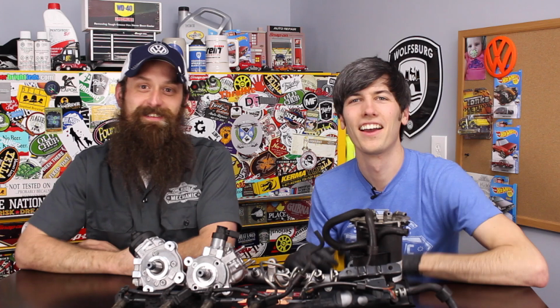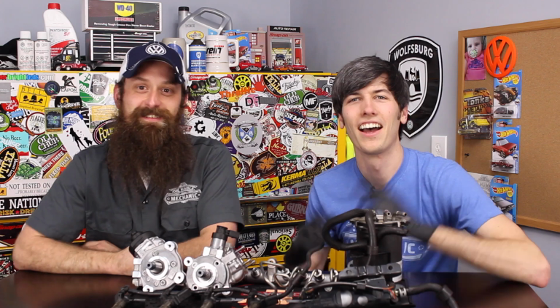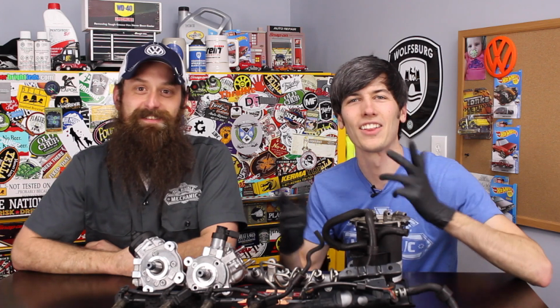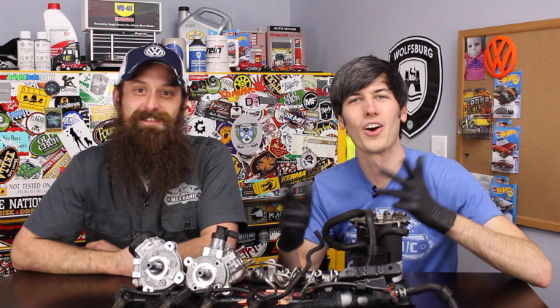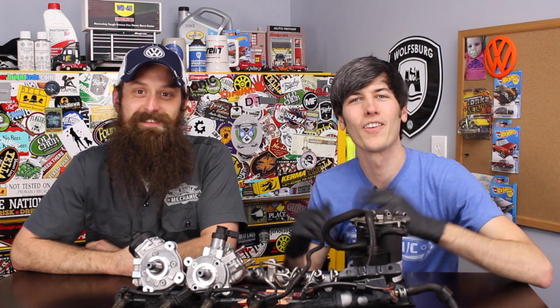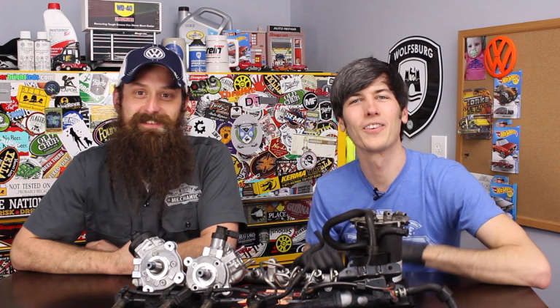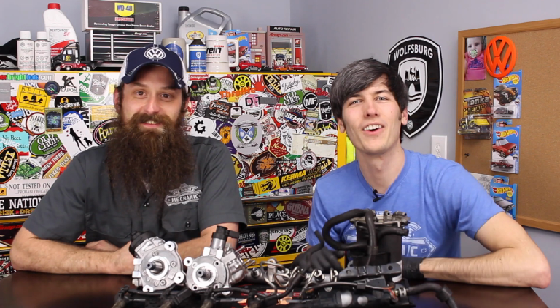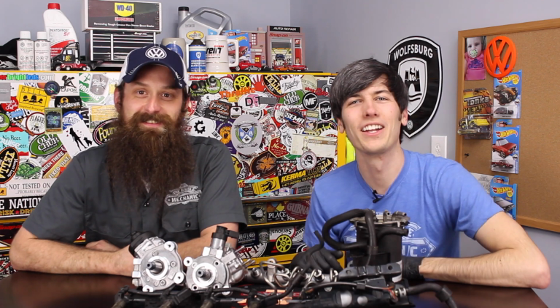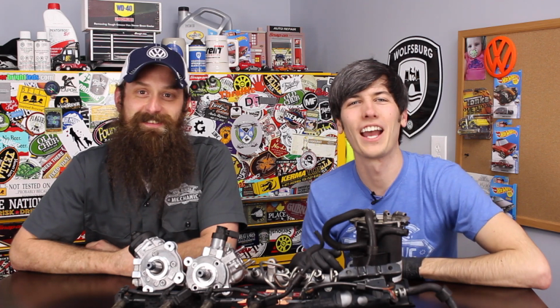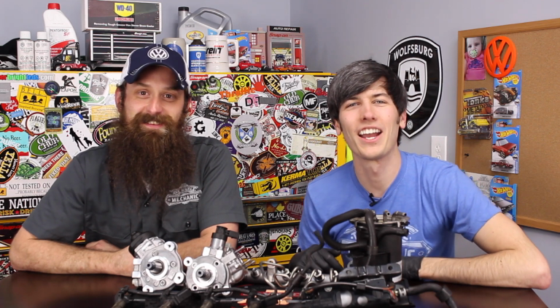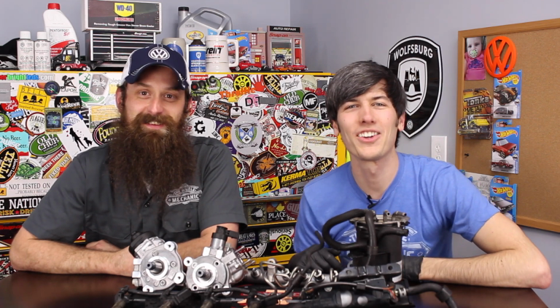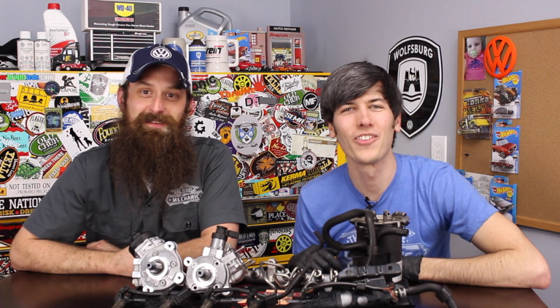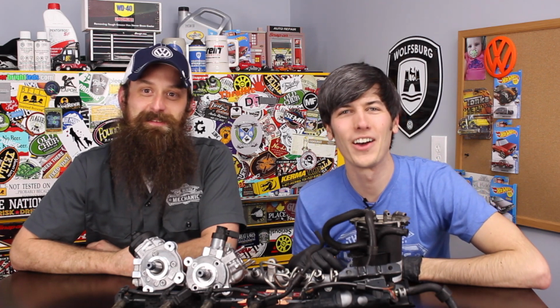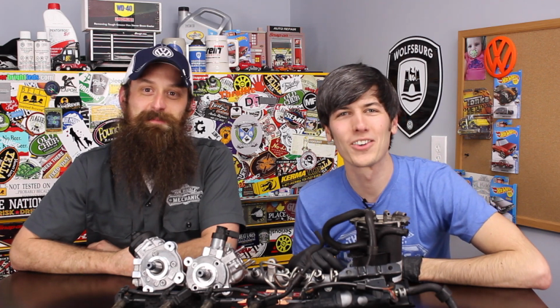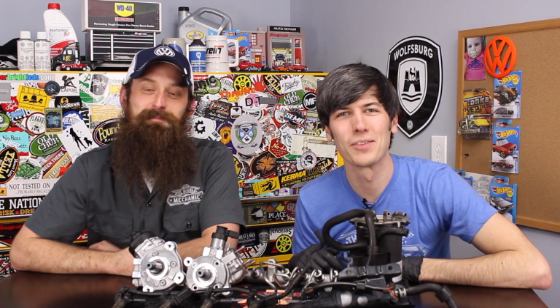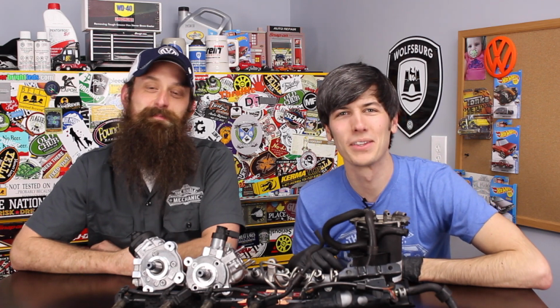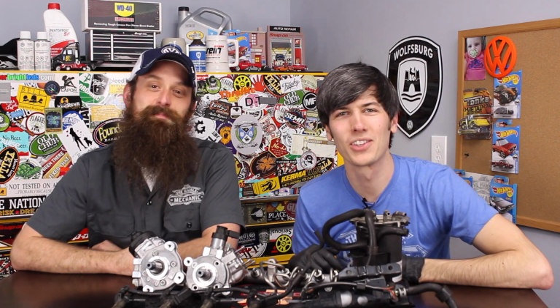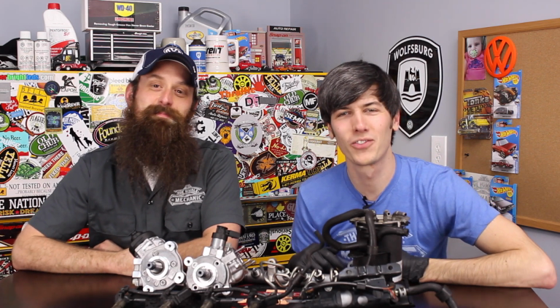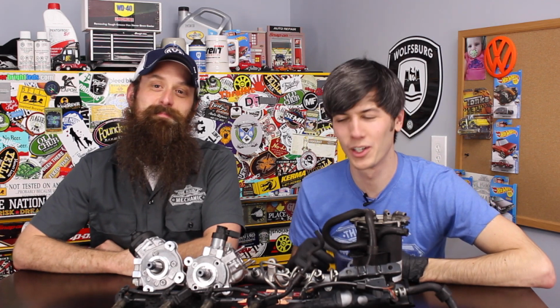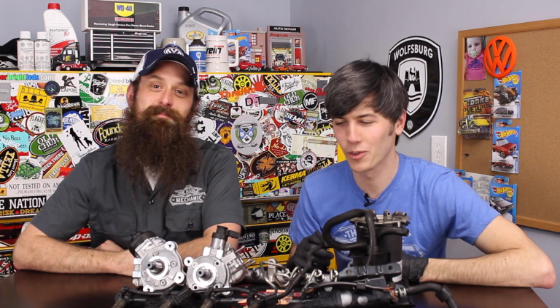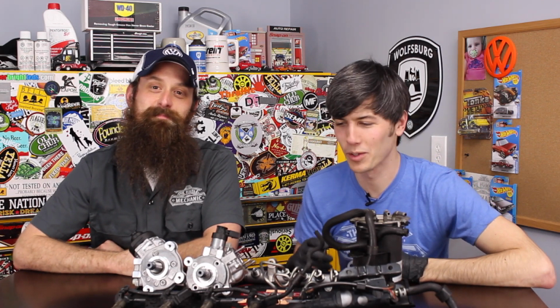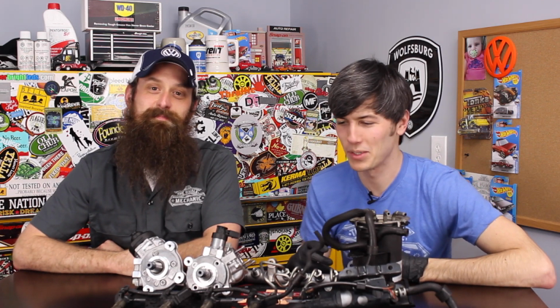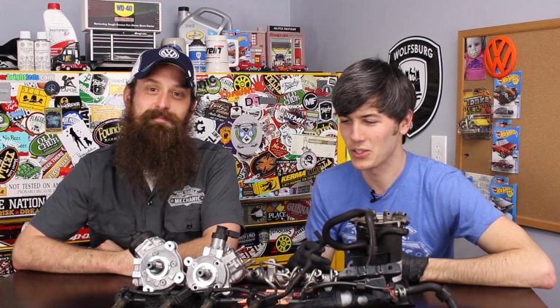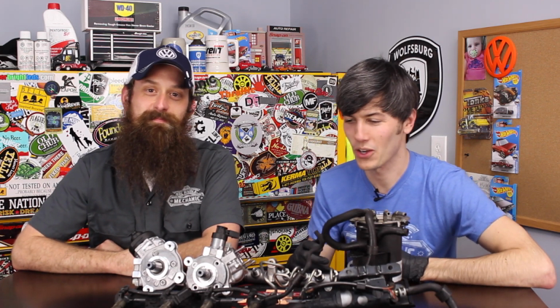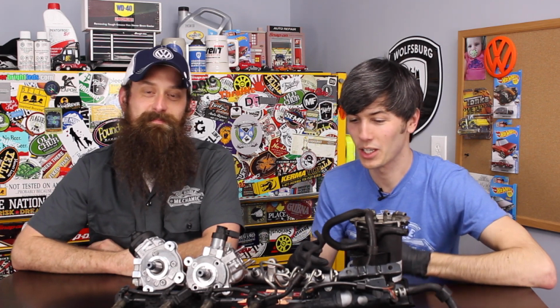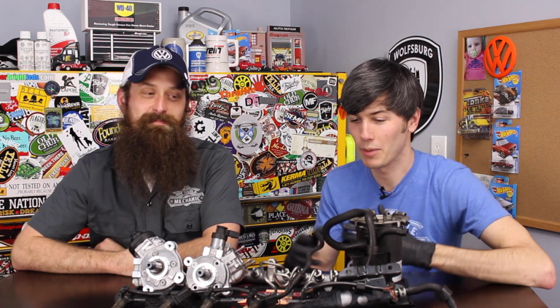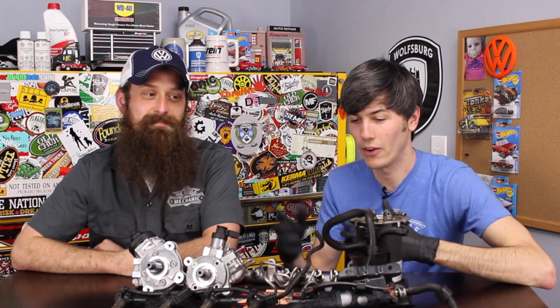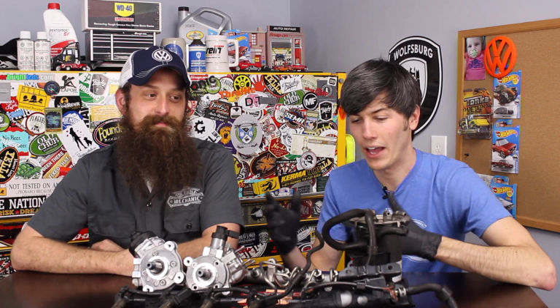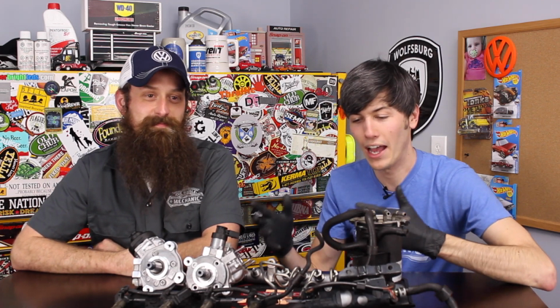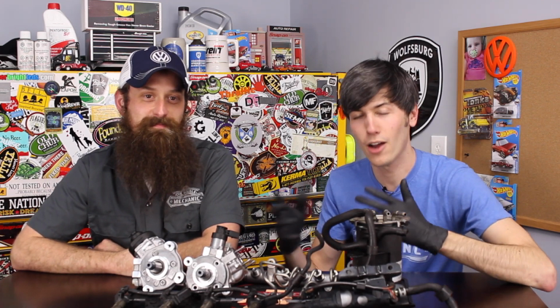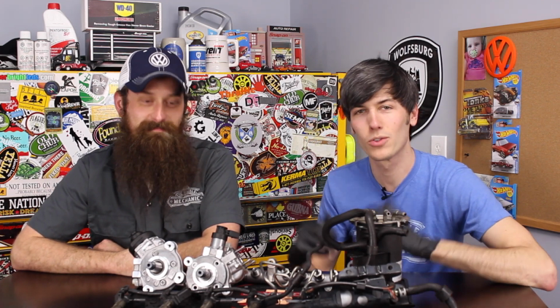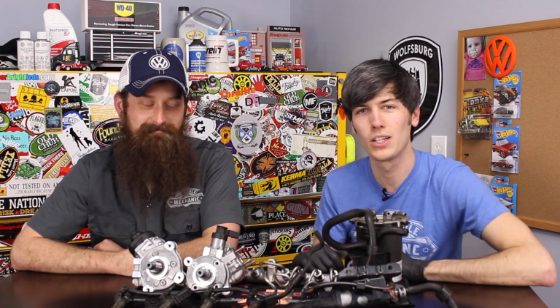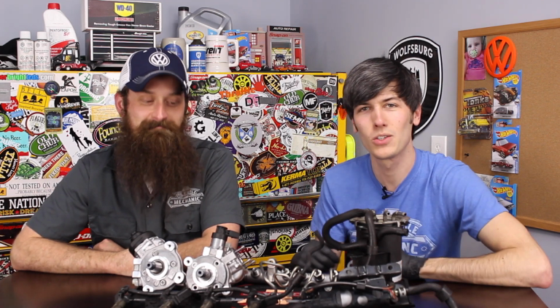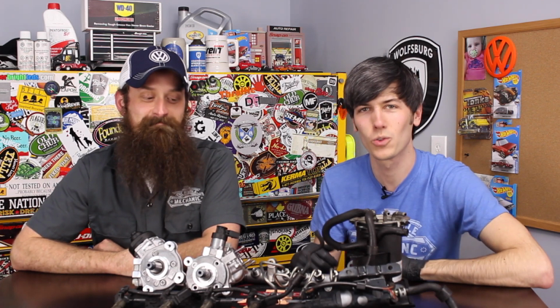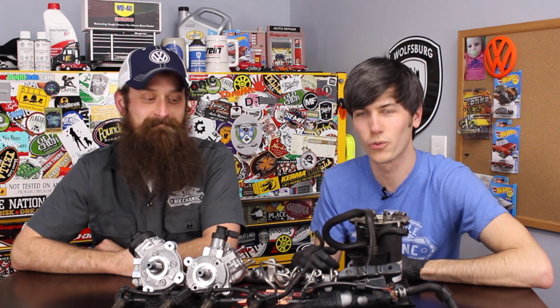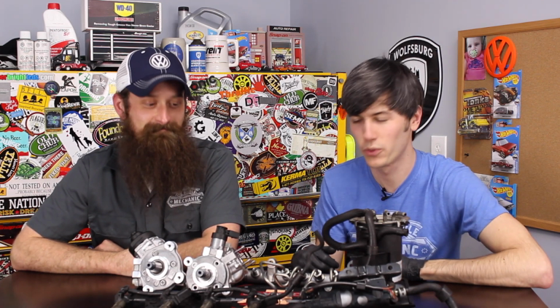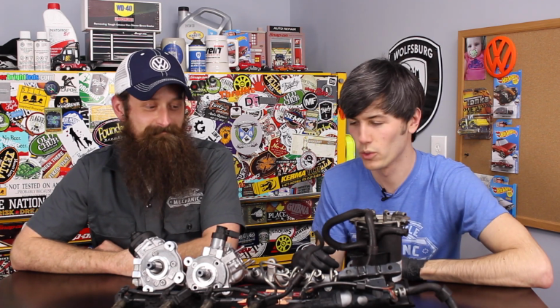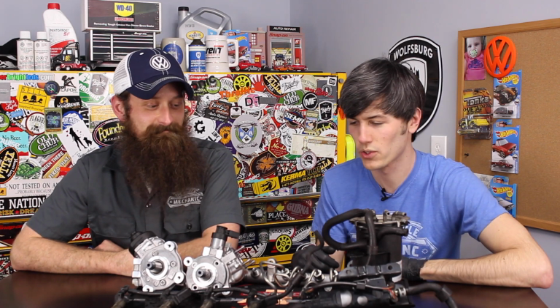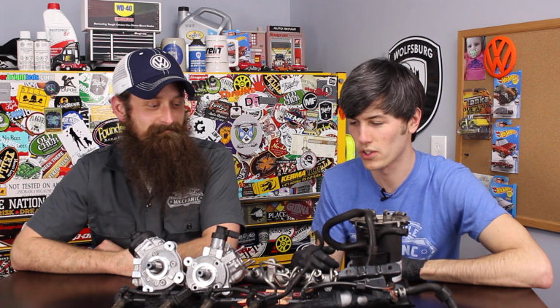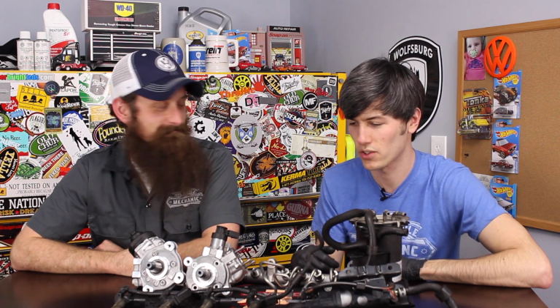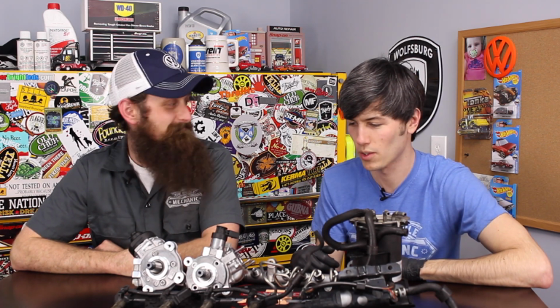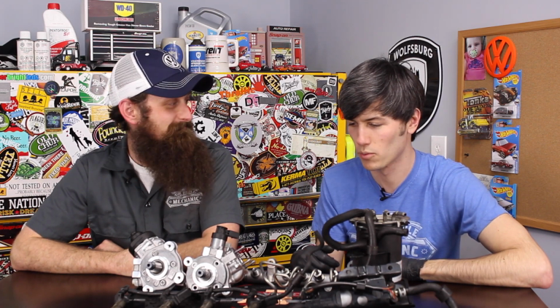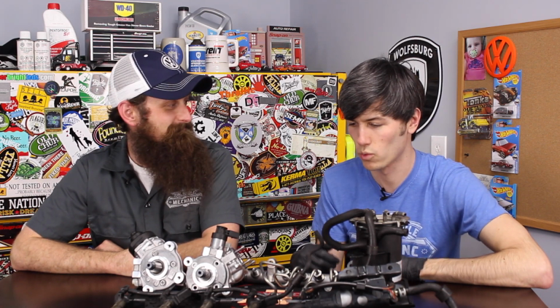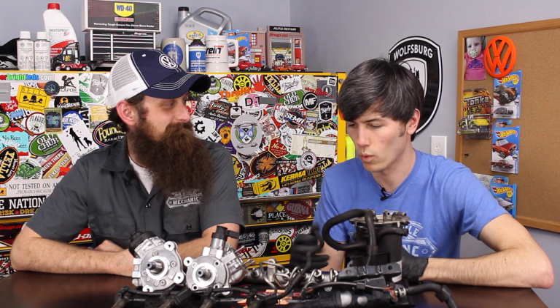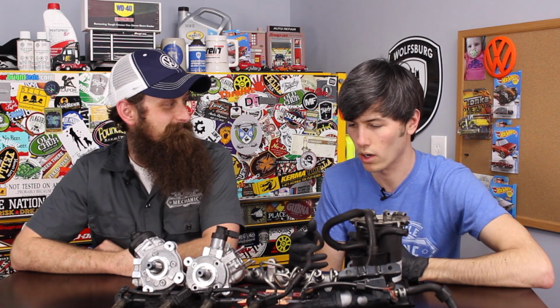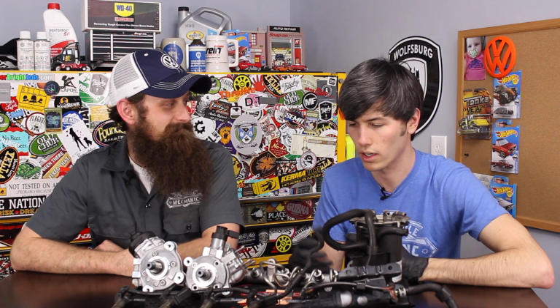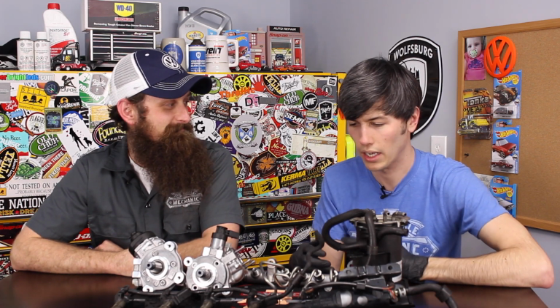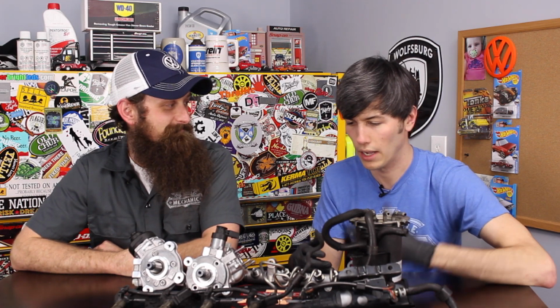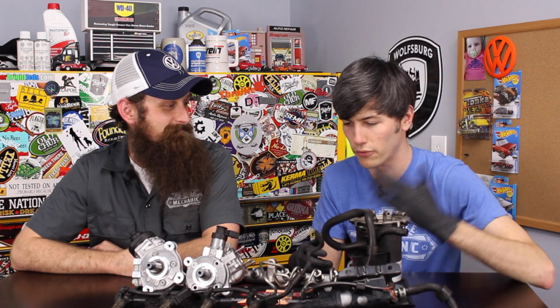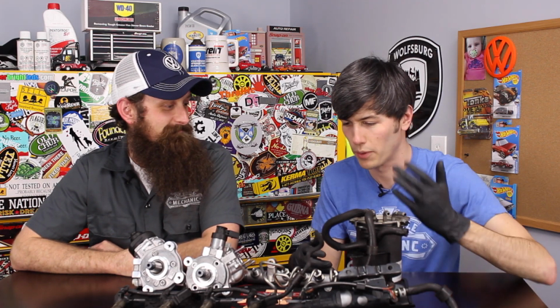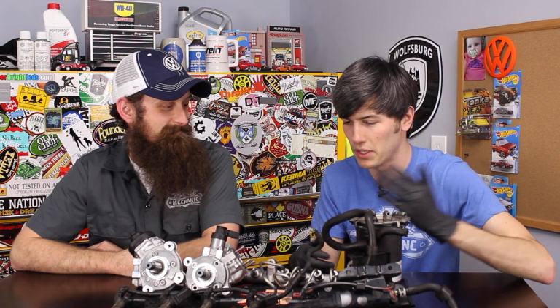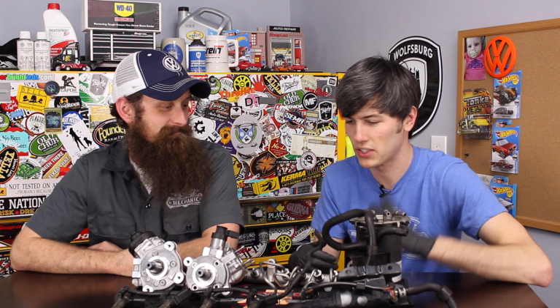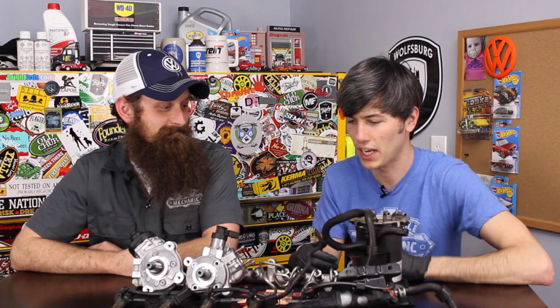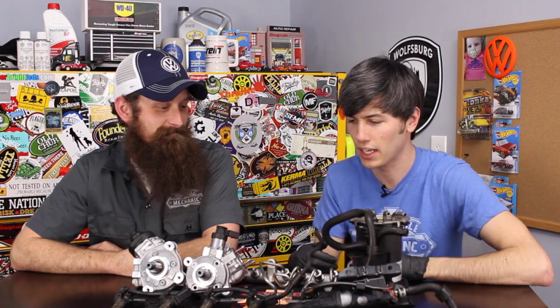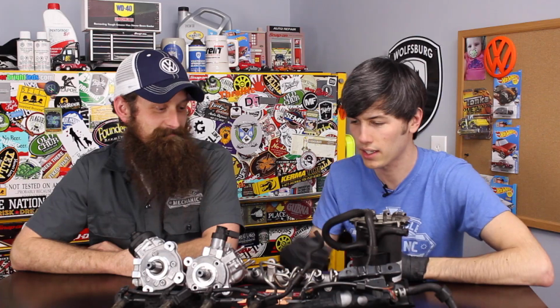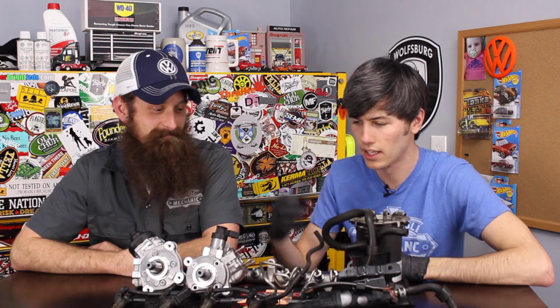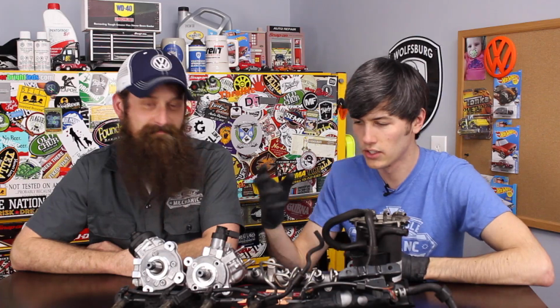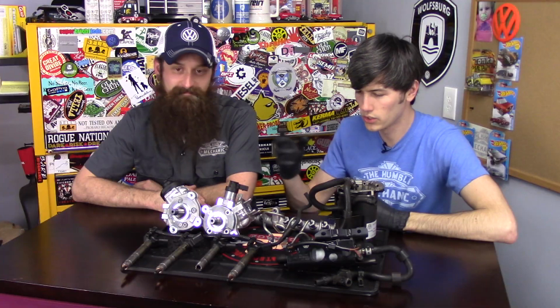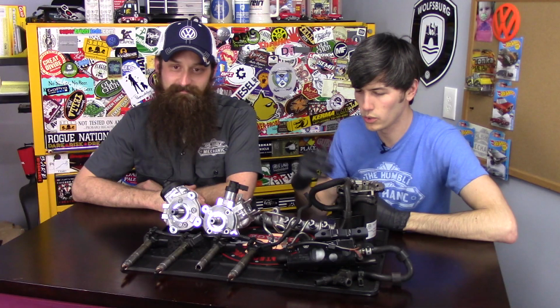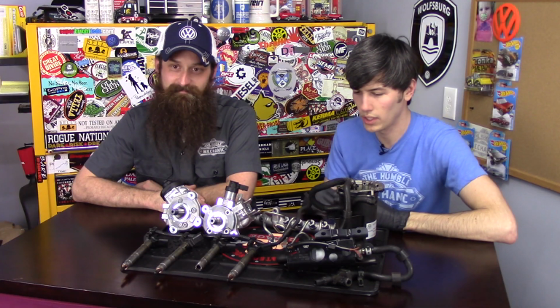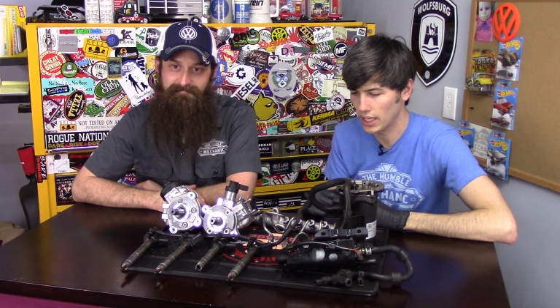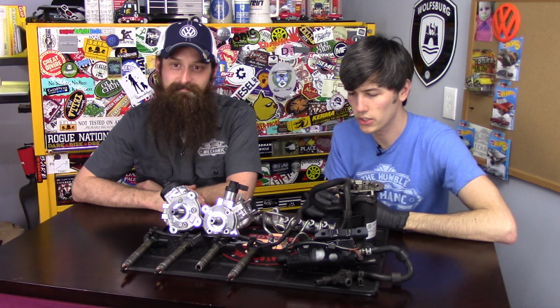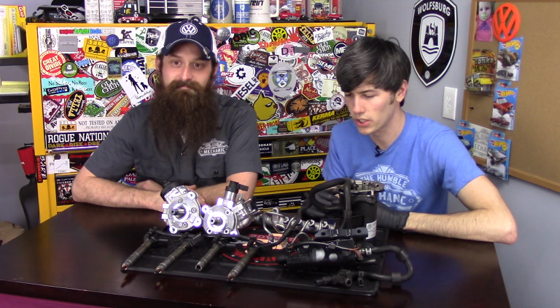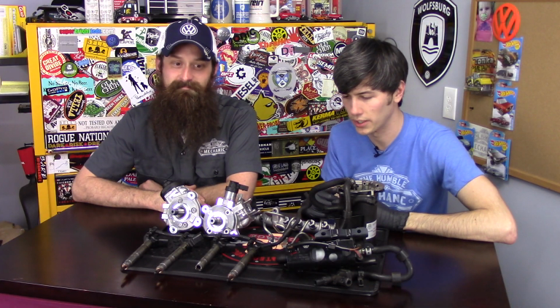Hello everyone and welcome. In this video we're going to be talking about how diesel fuel systems work from the tank to the engine.